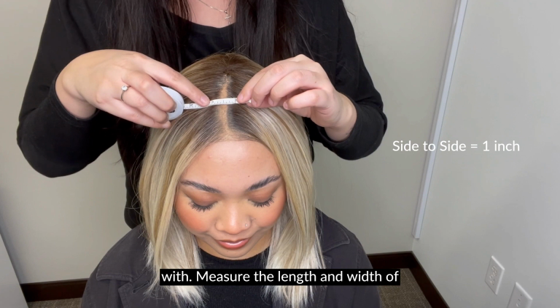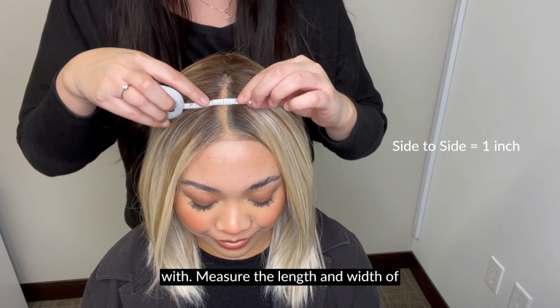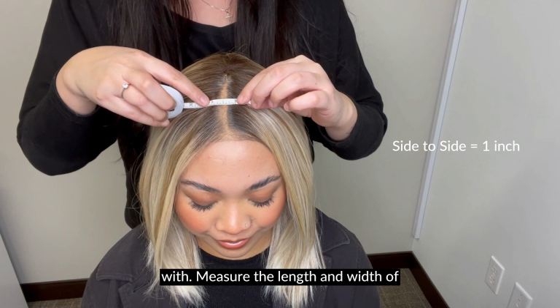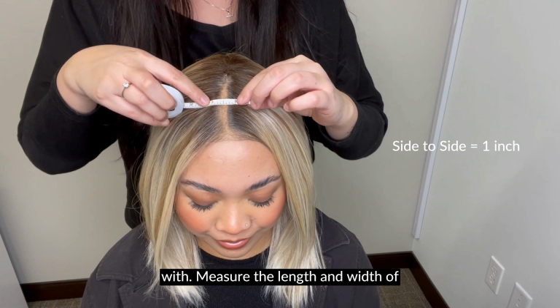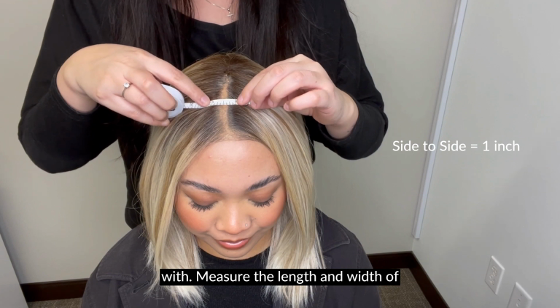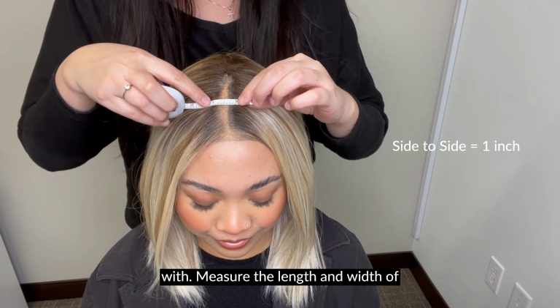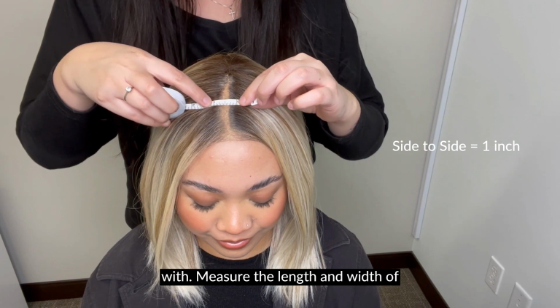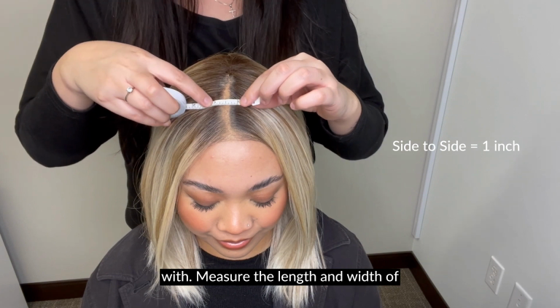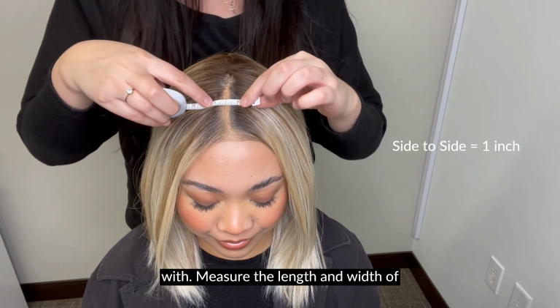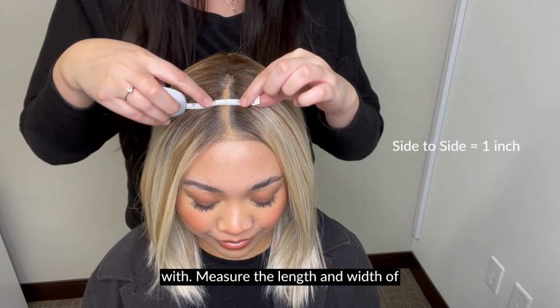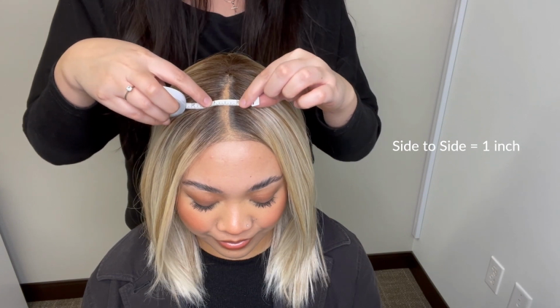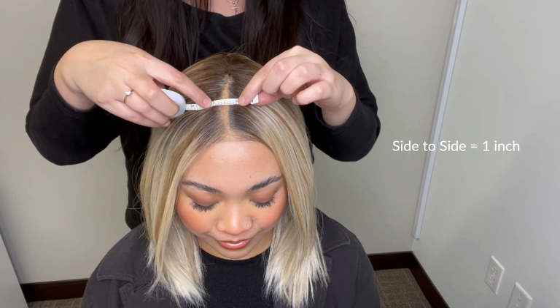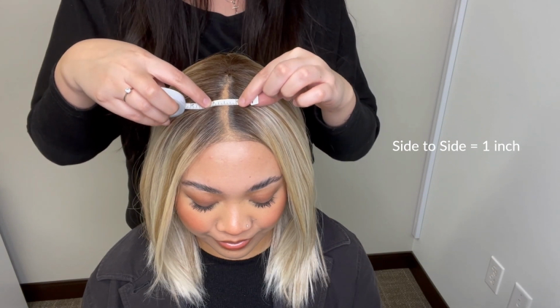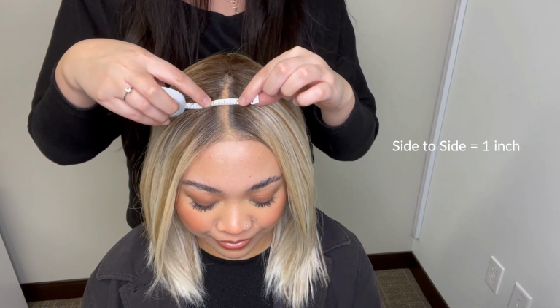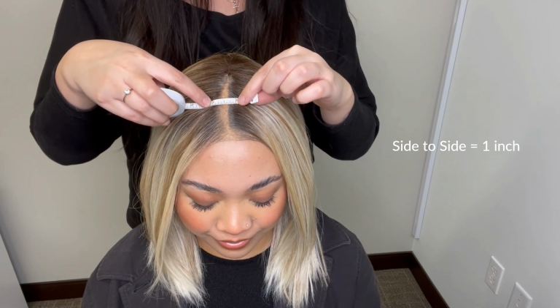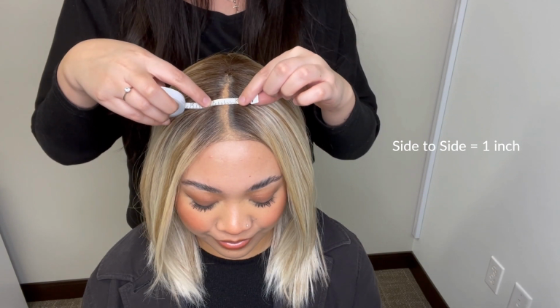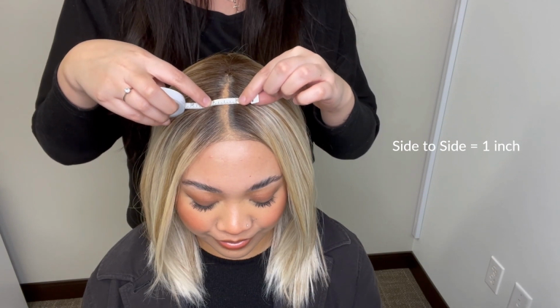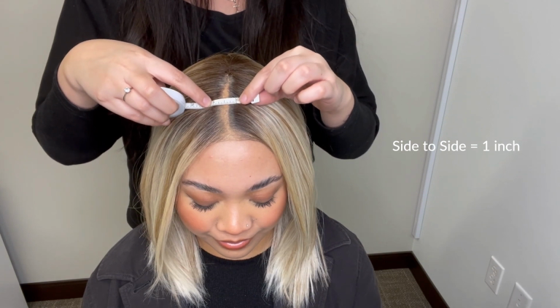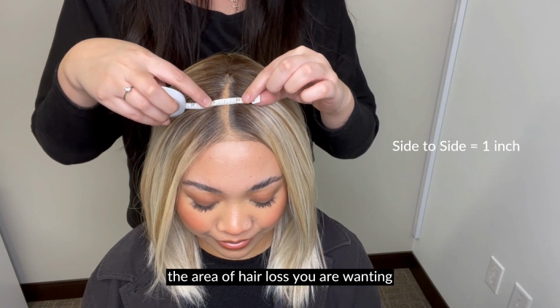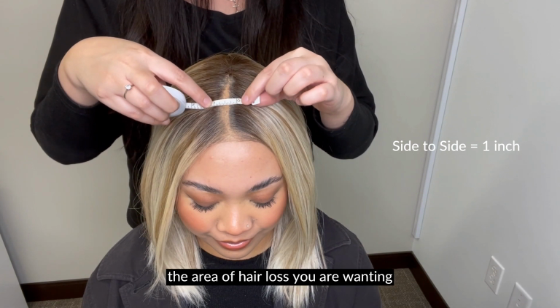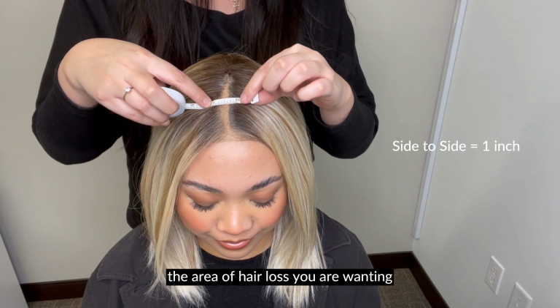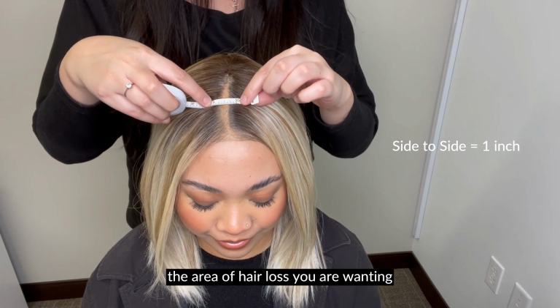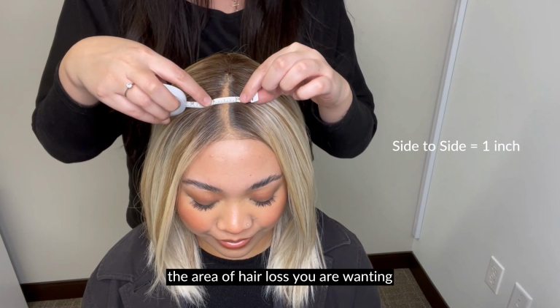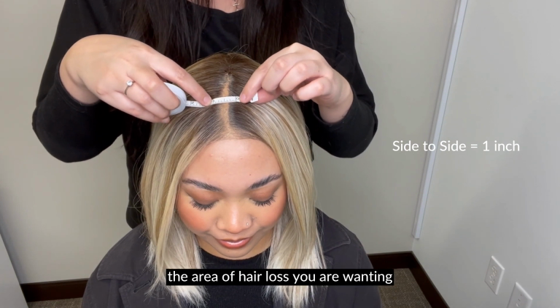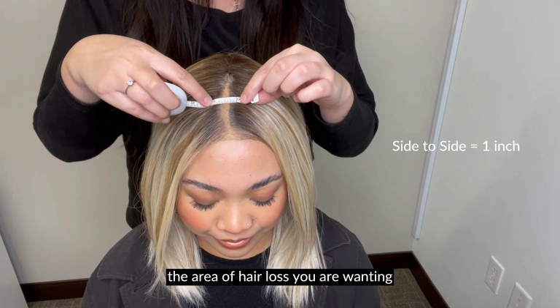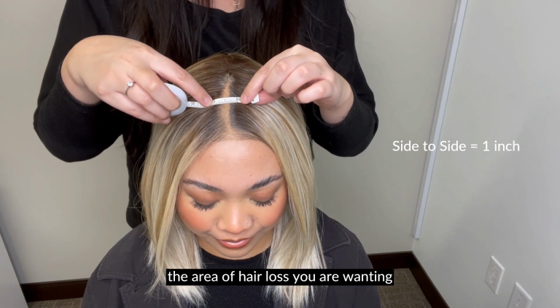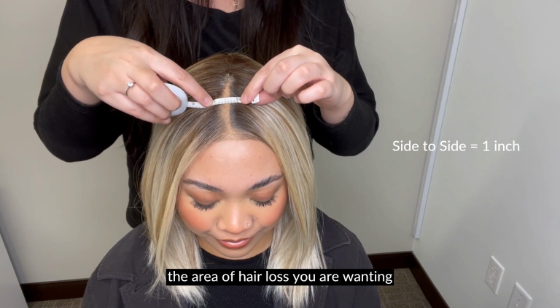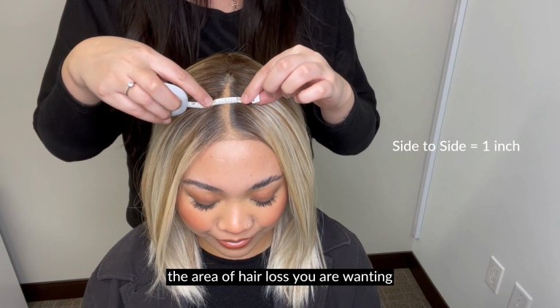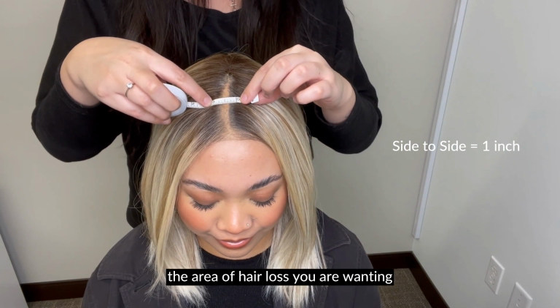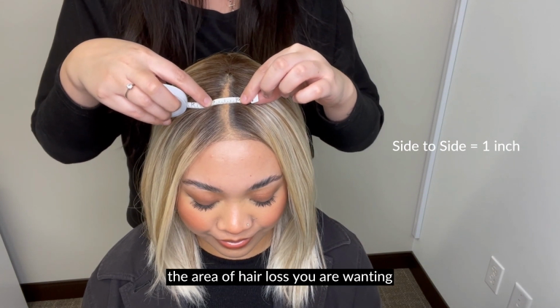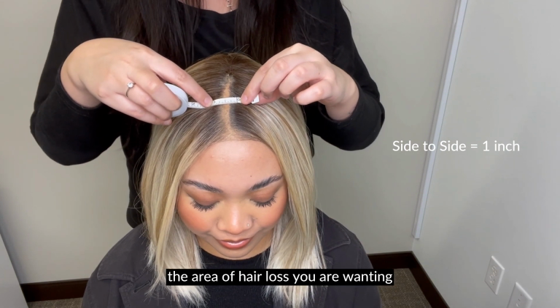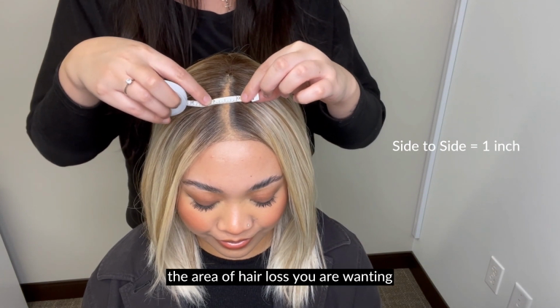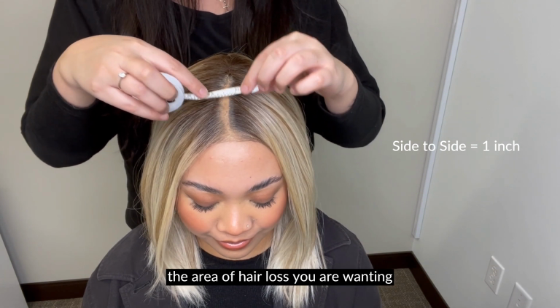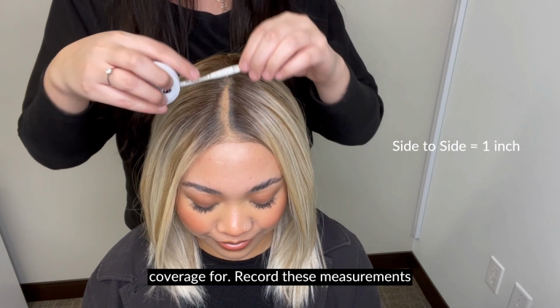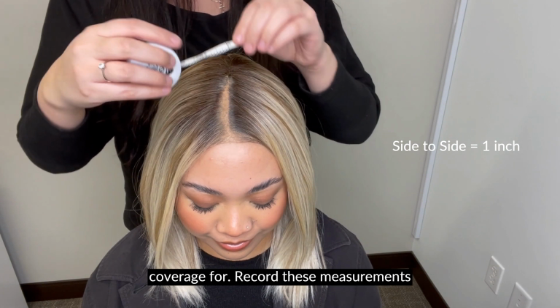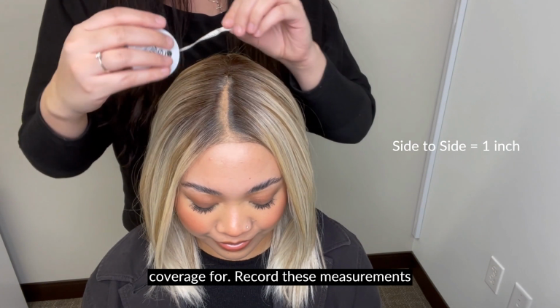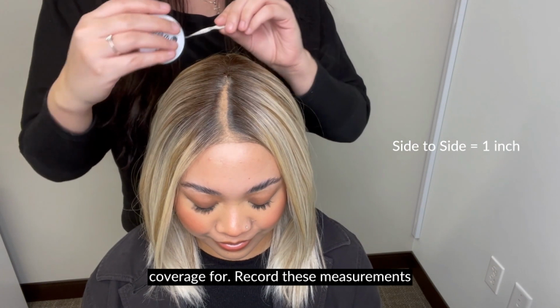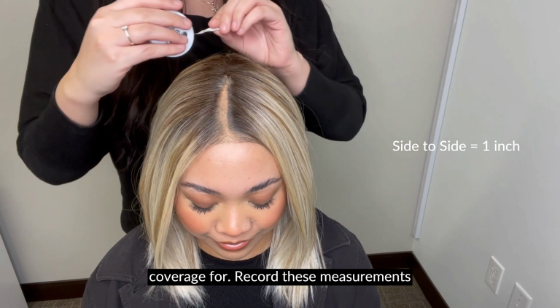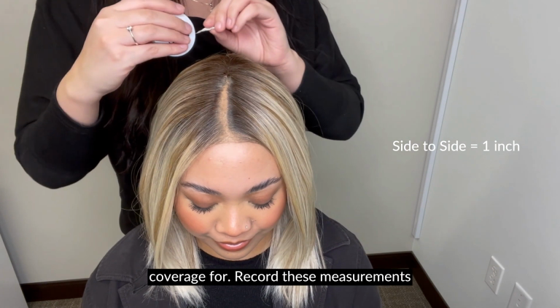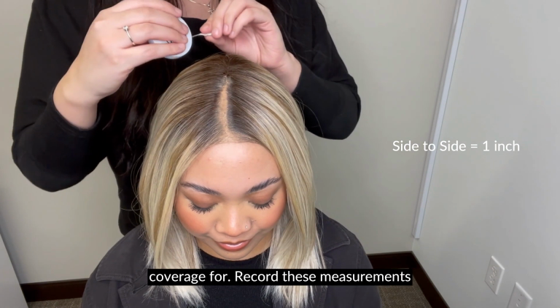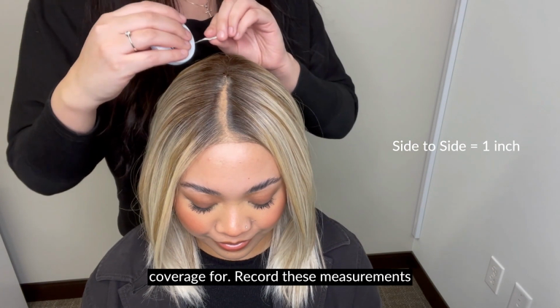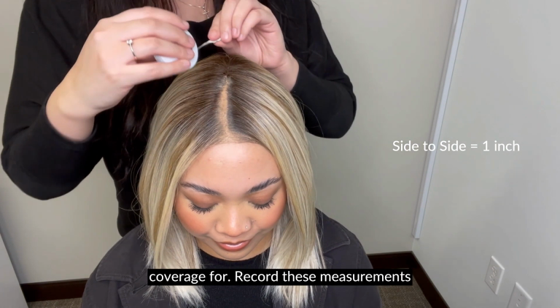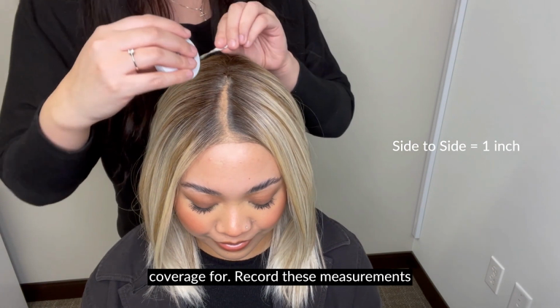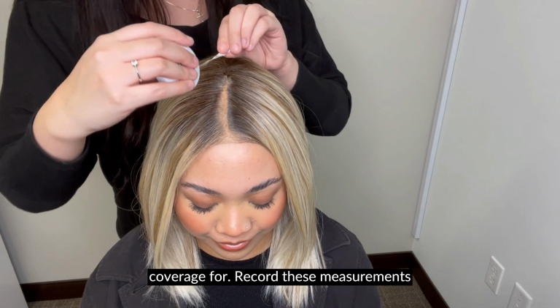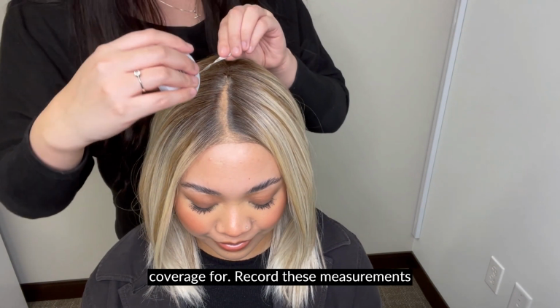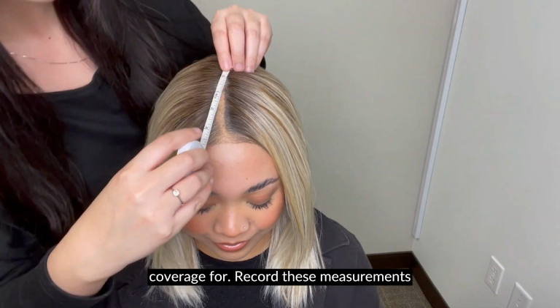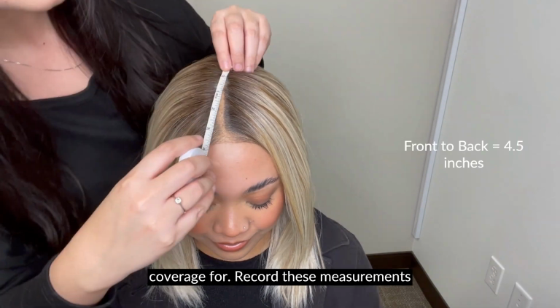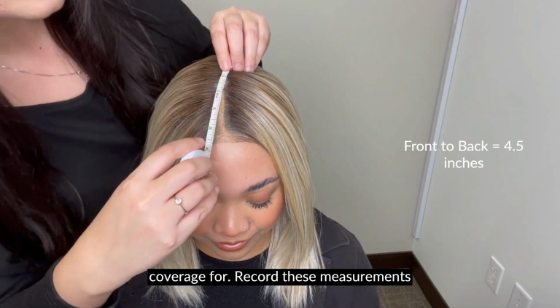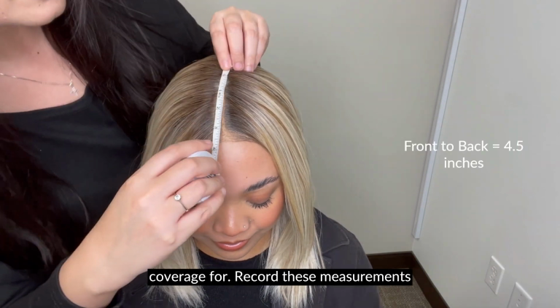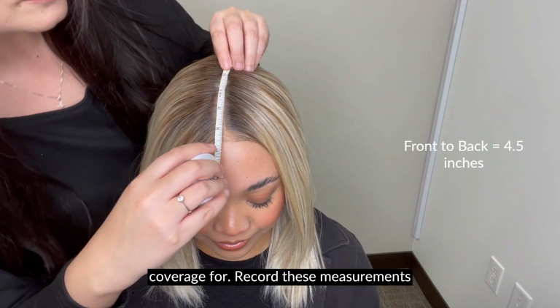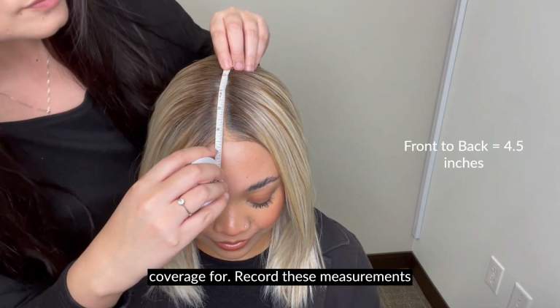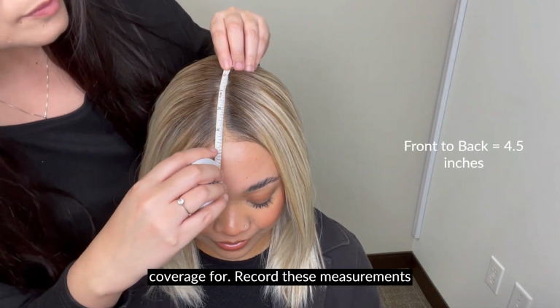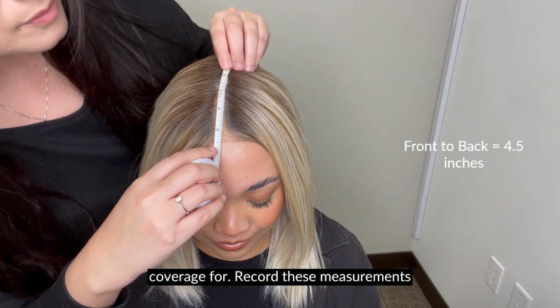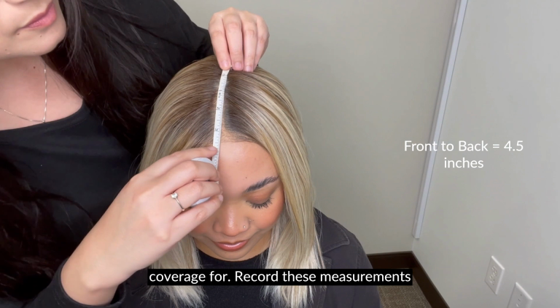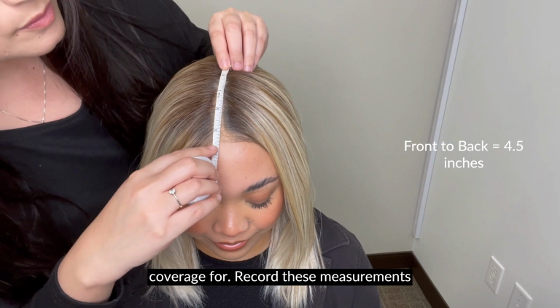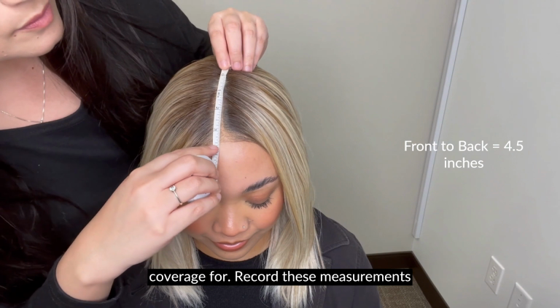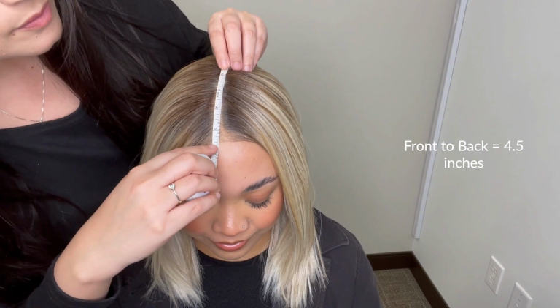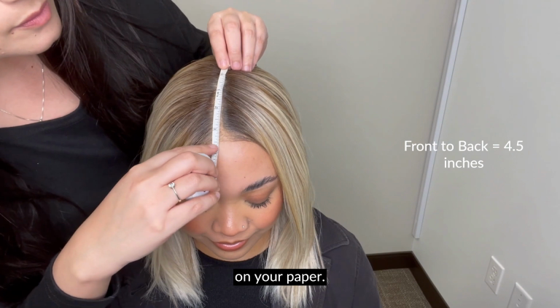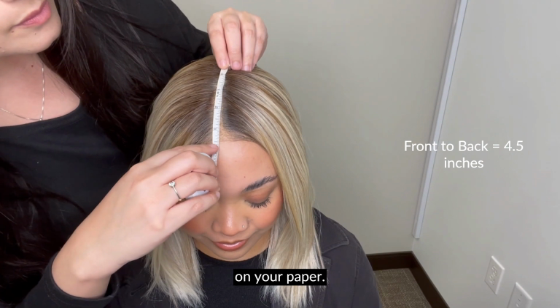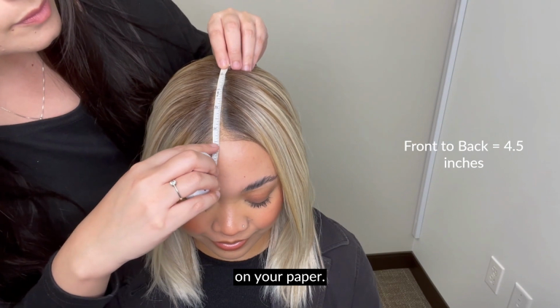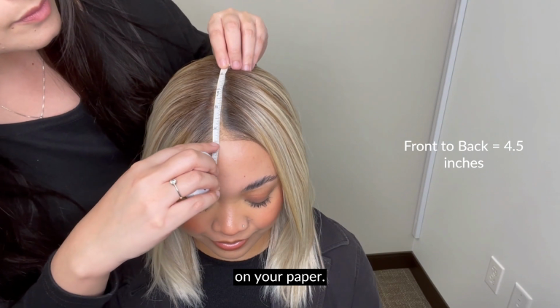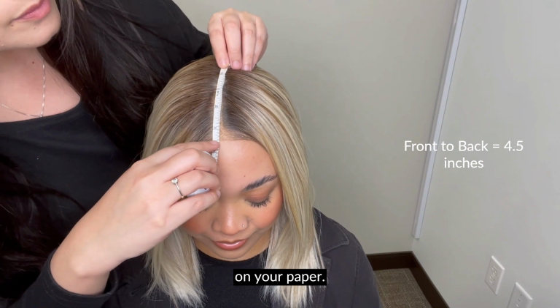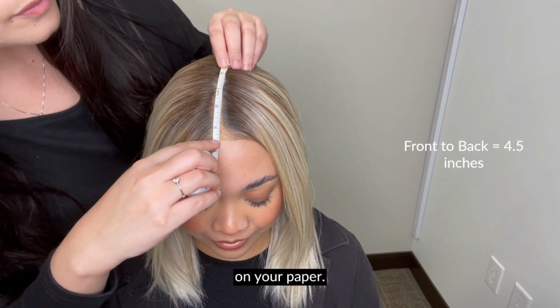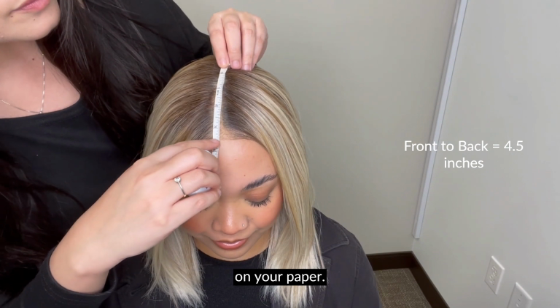Measure the length and width of the area of hair loss you are wanting coverage for. Record these measurements on your paper.